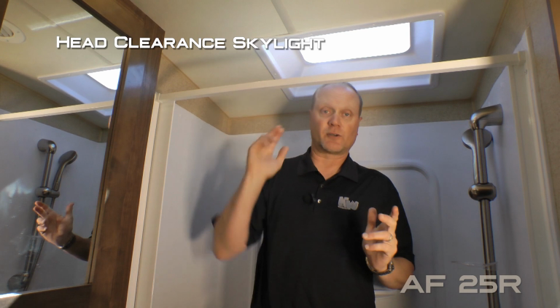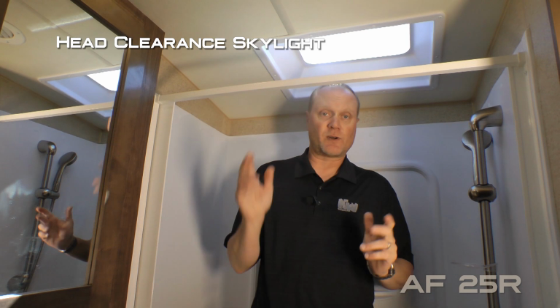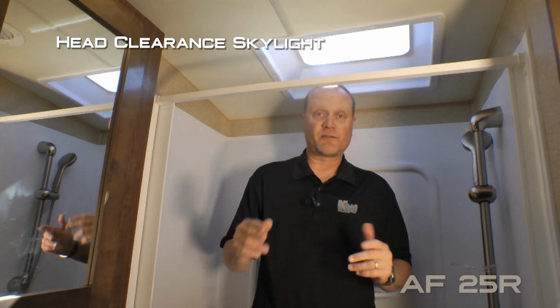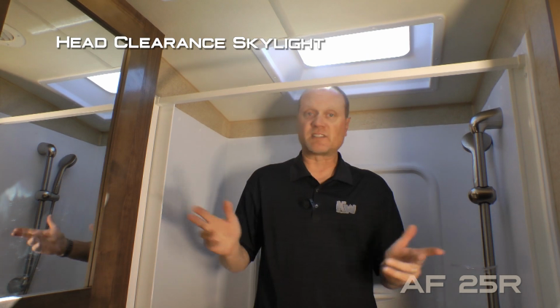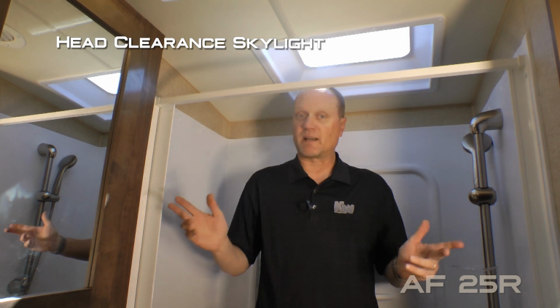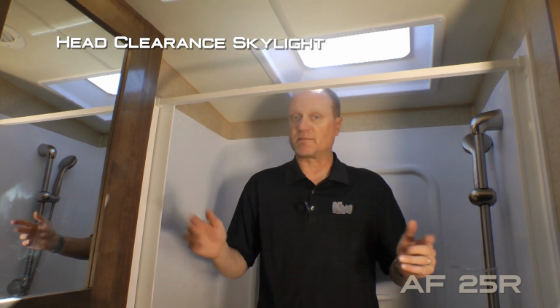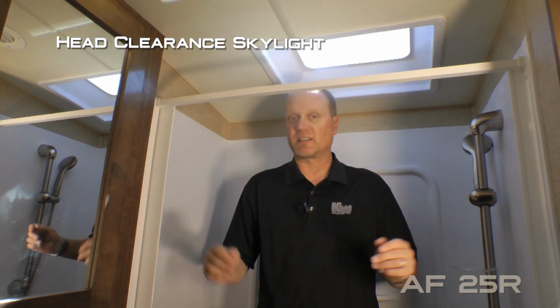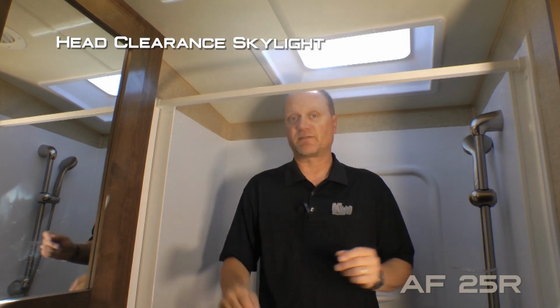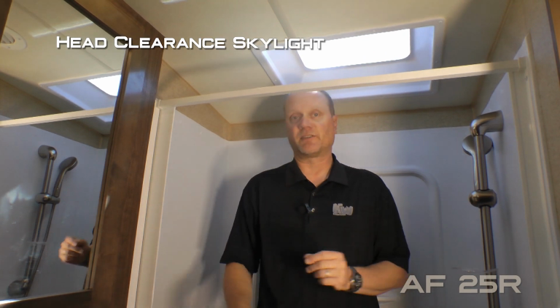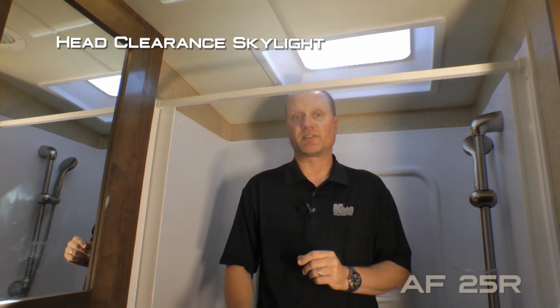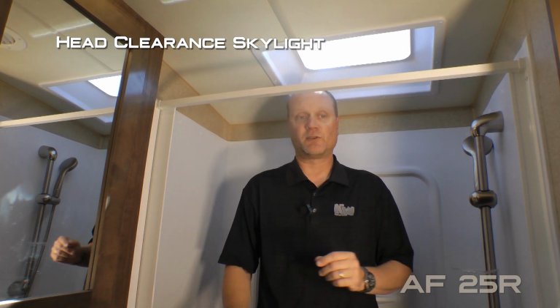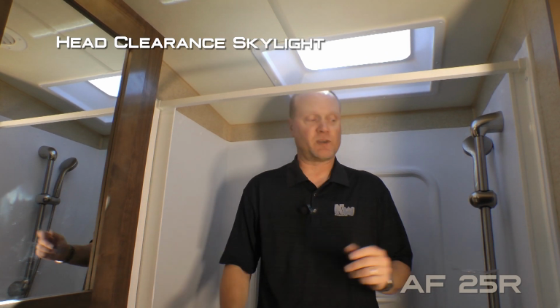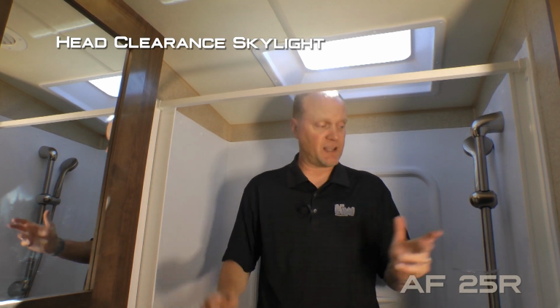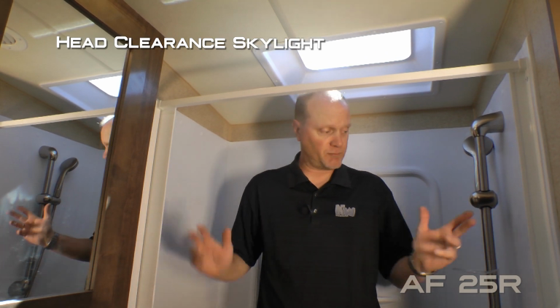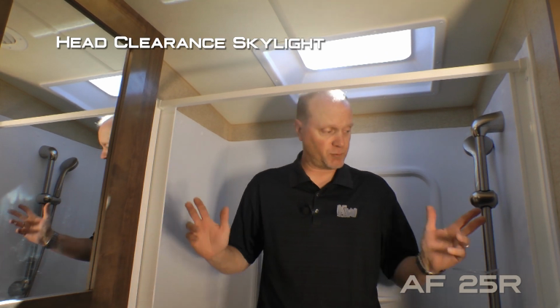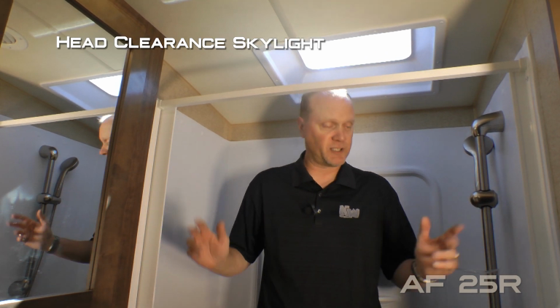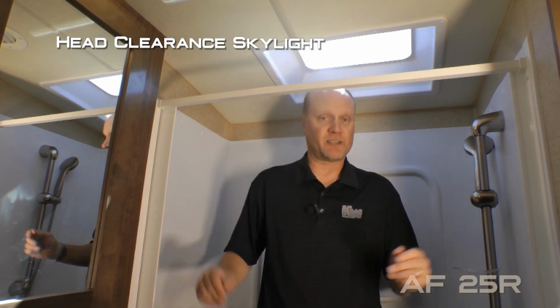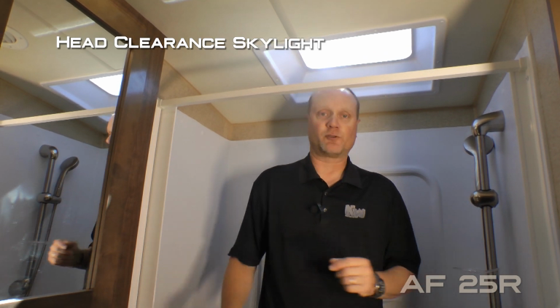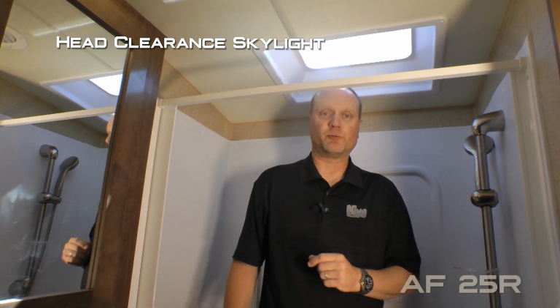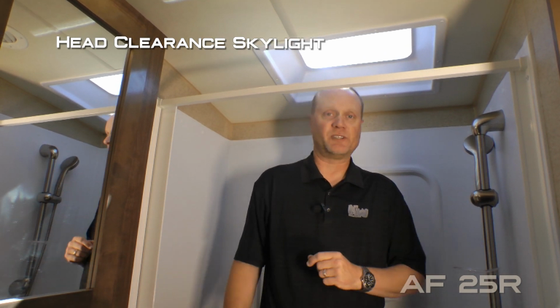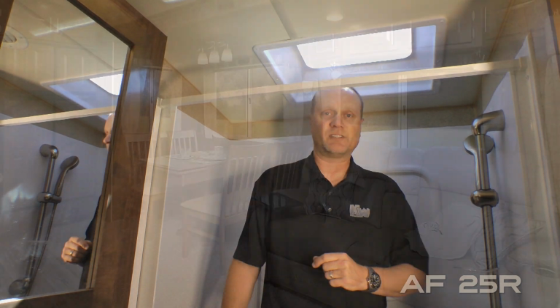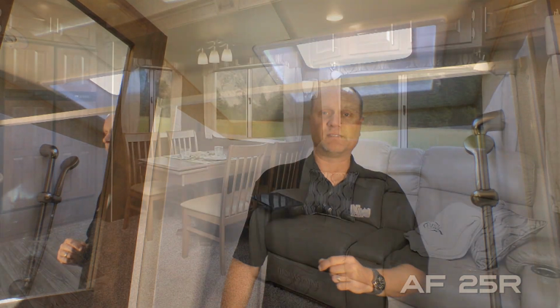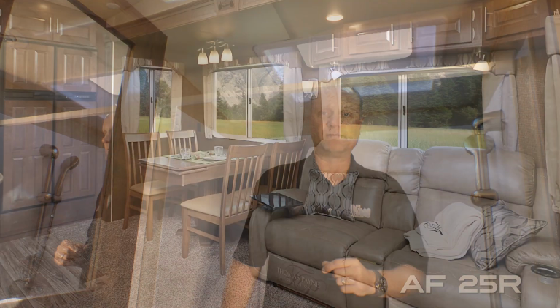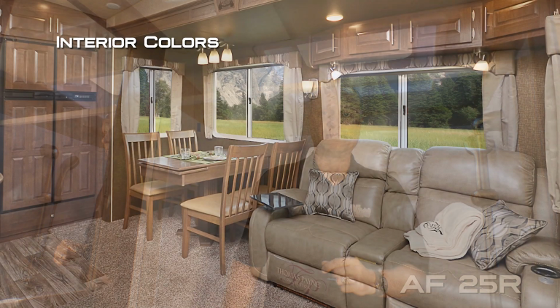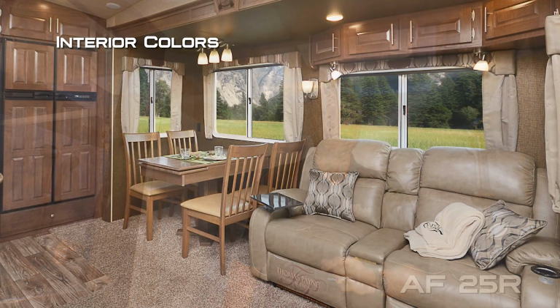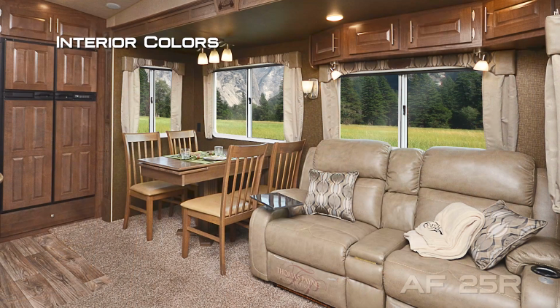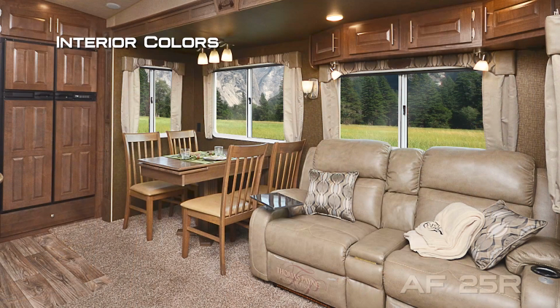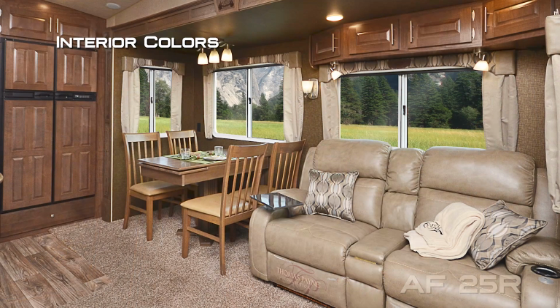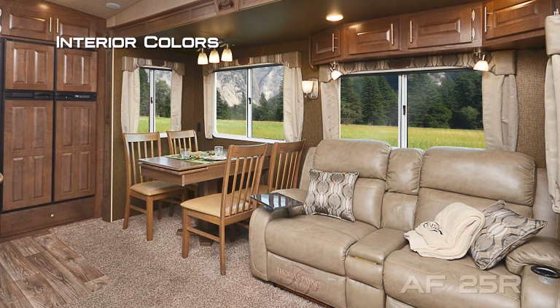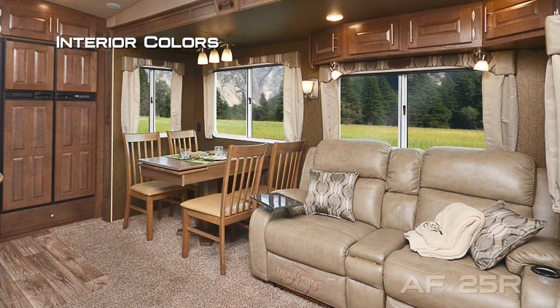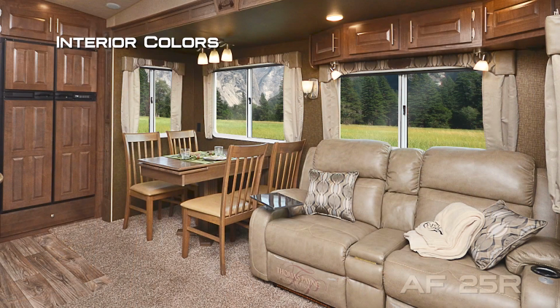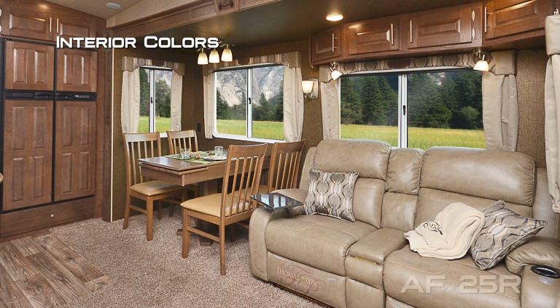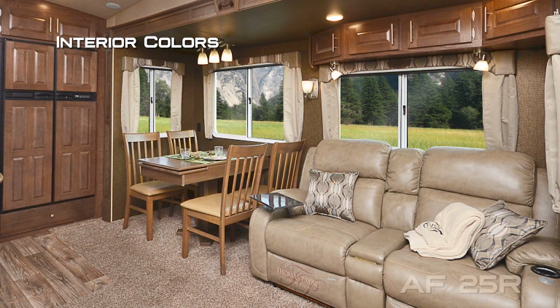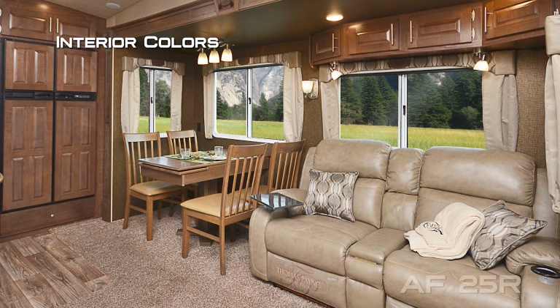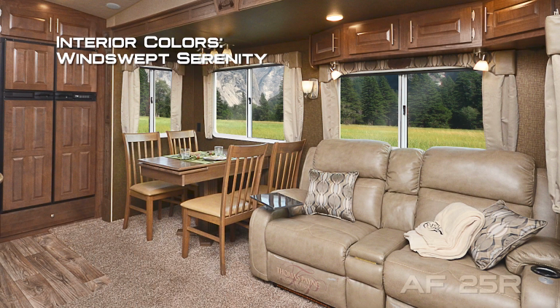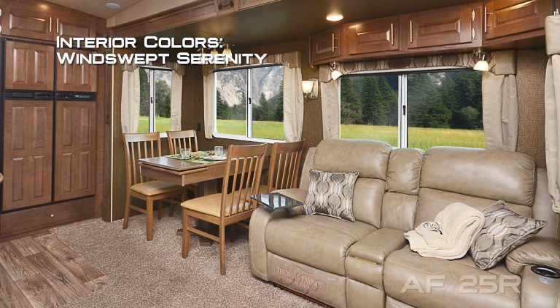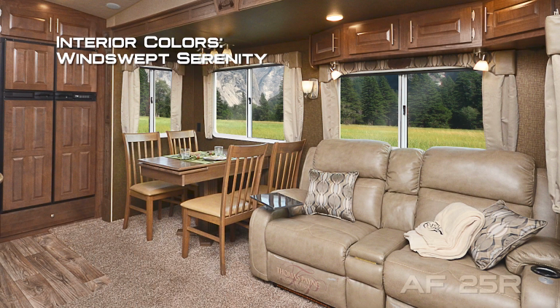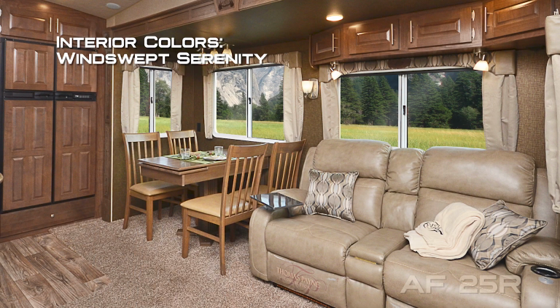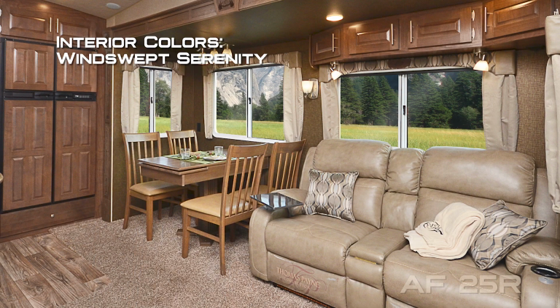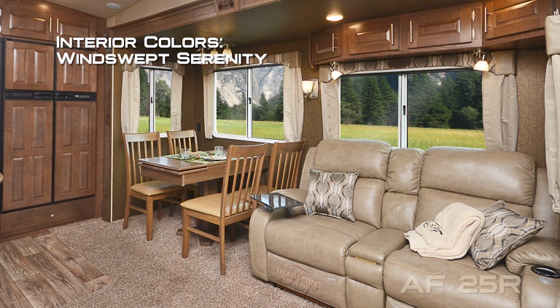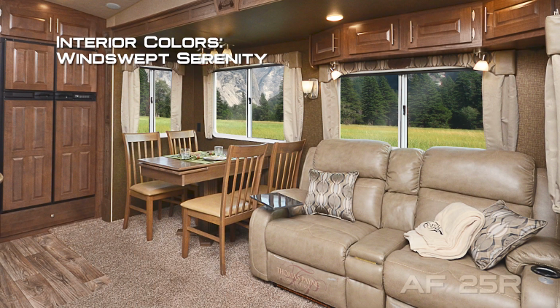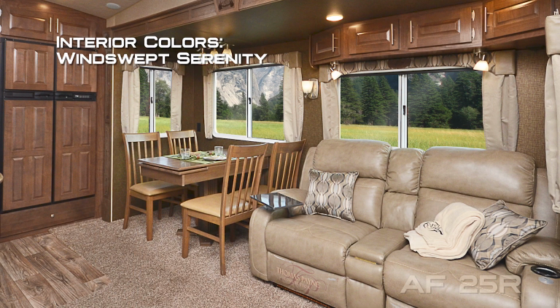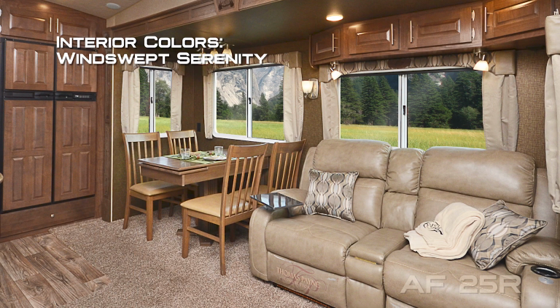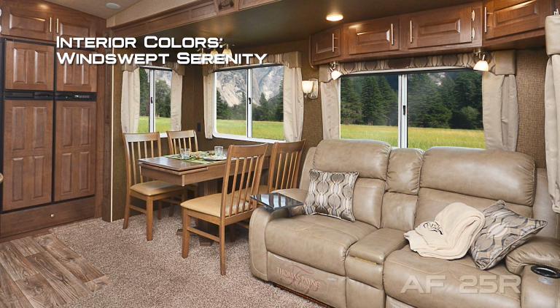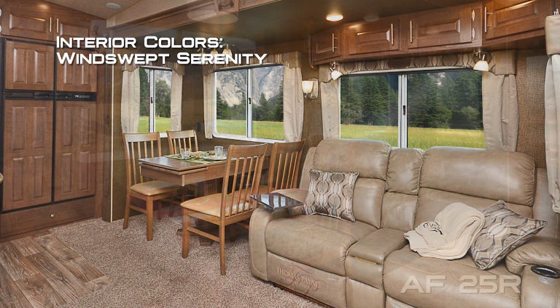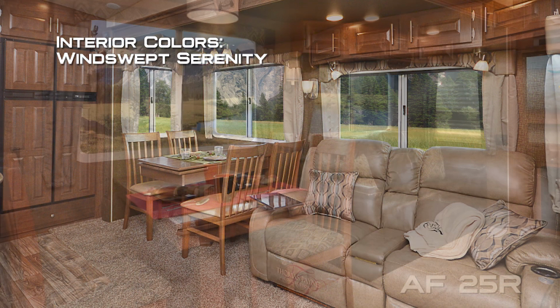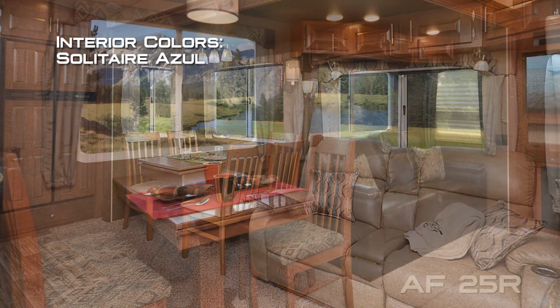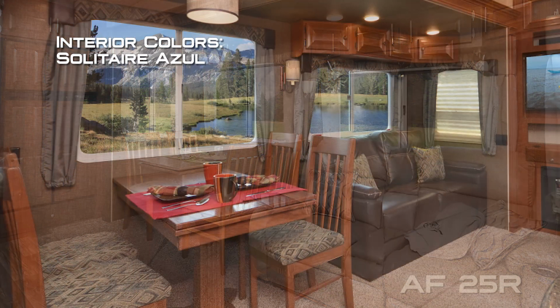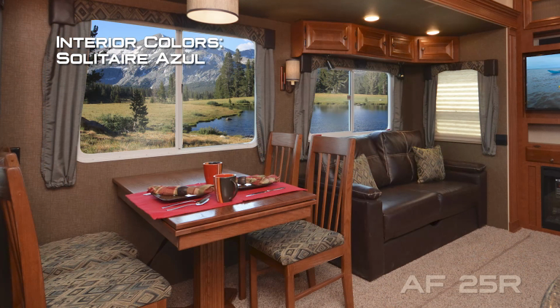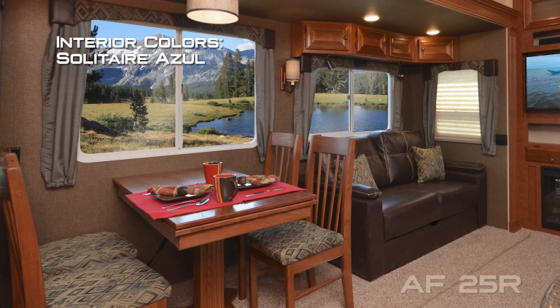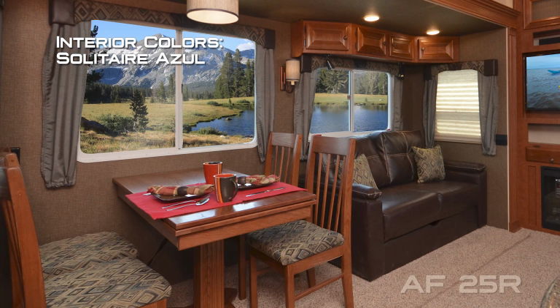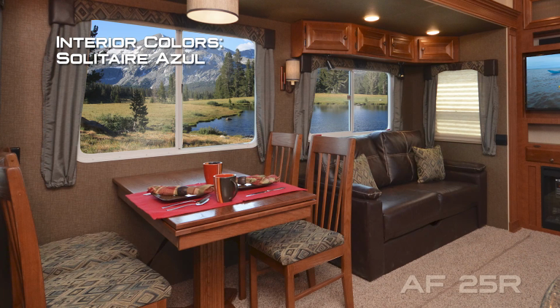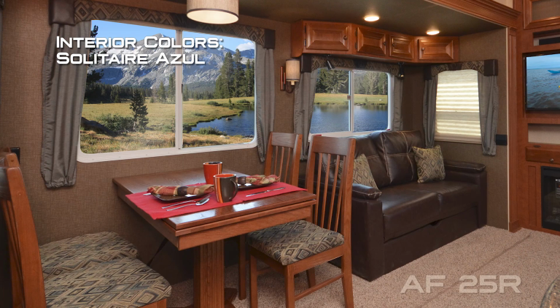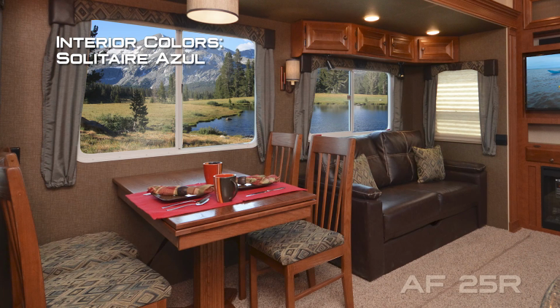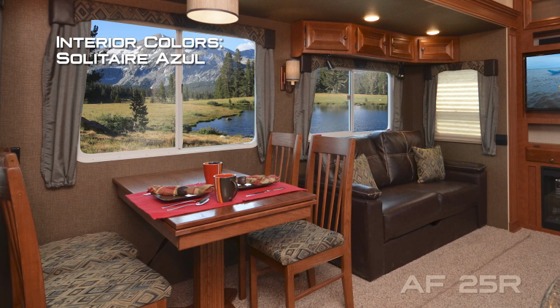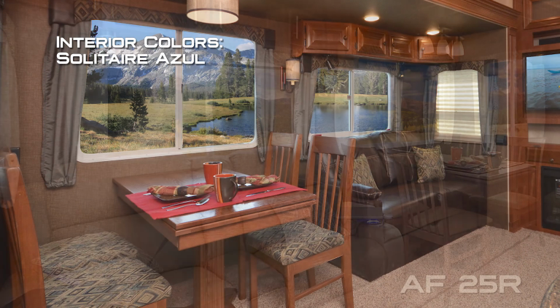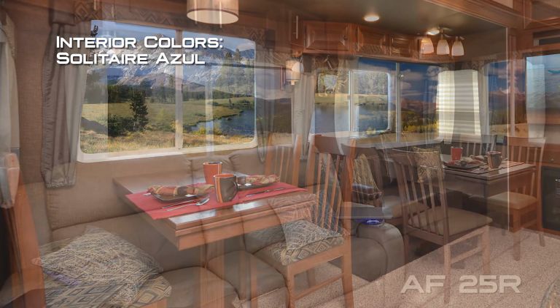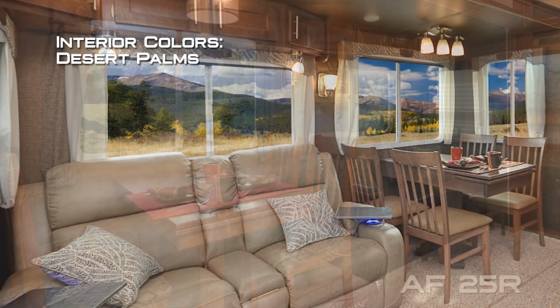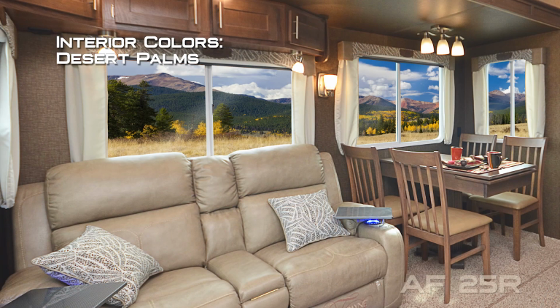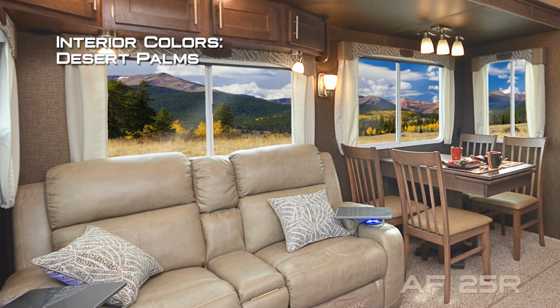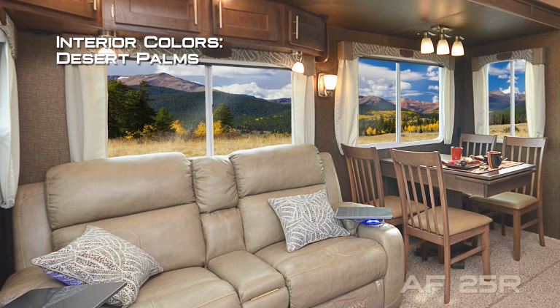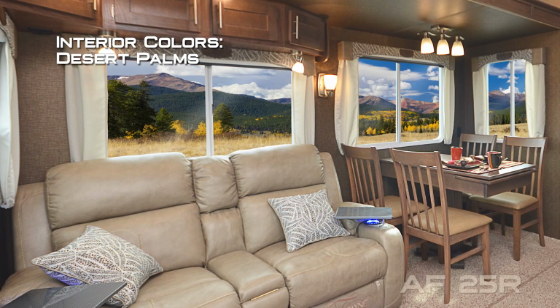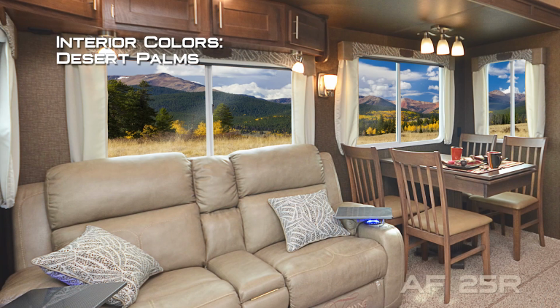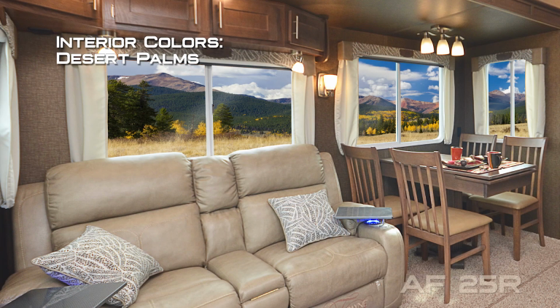For your reference, the presenter is six foot two and has plenty of room in the bathroom. Interior color options include windswept serenity, Salter Azul, and desert palms.